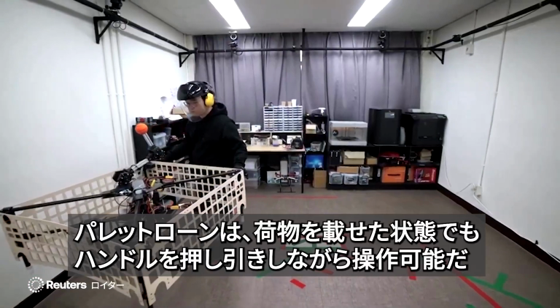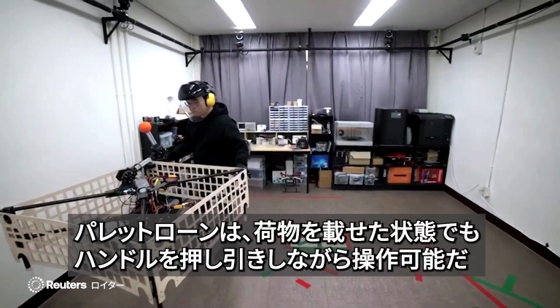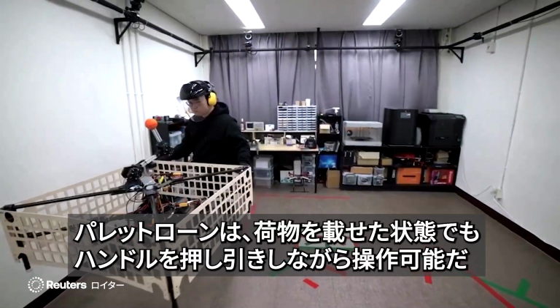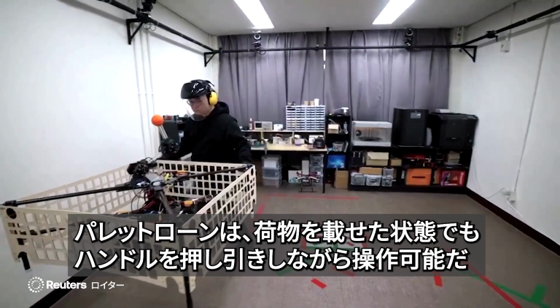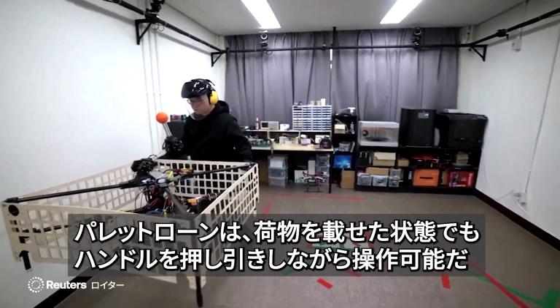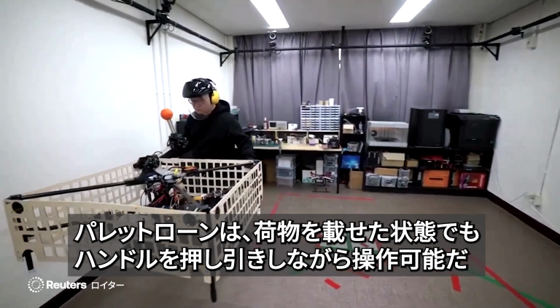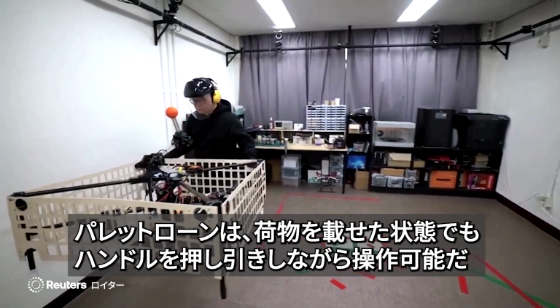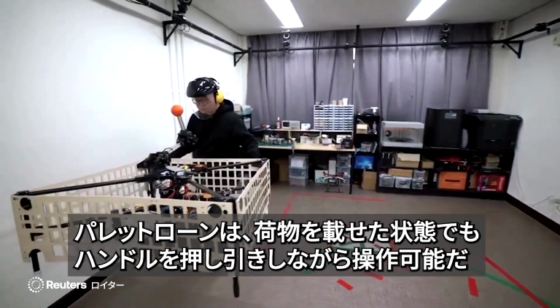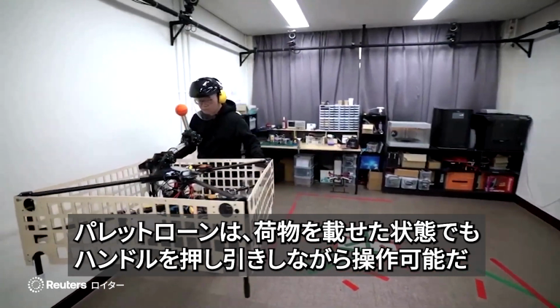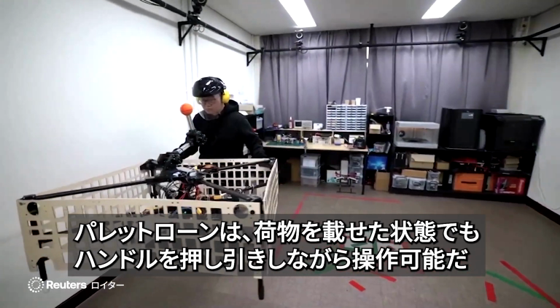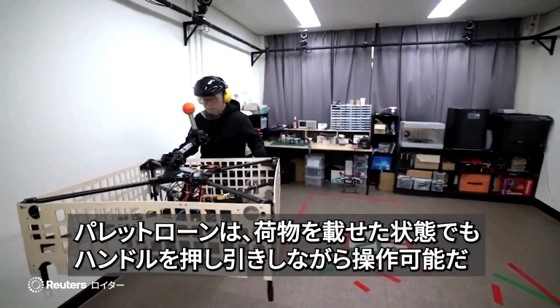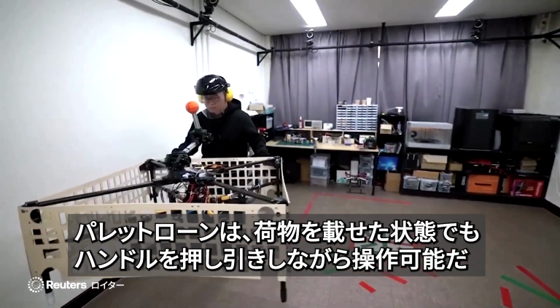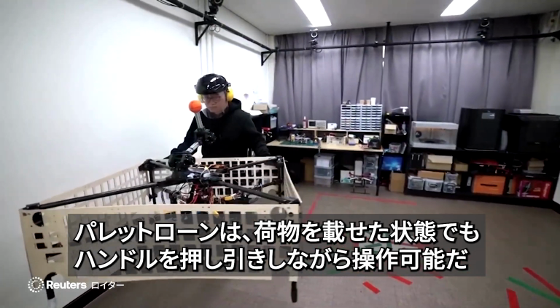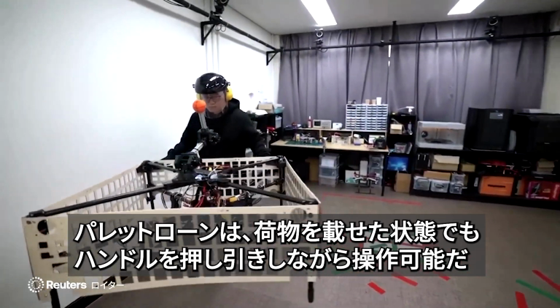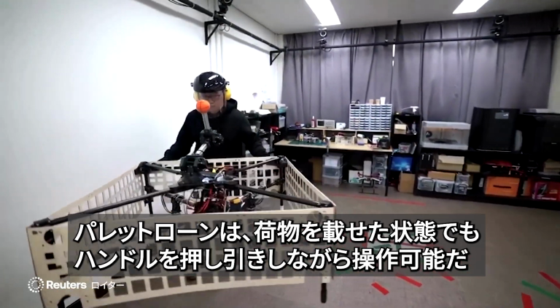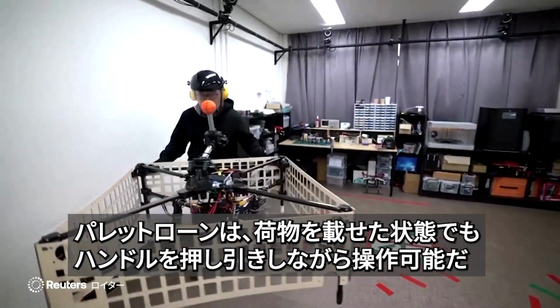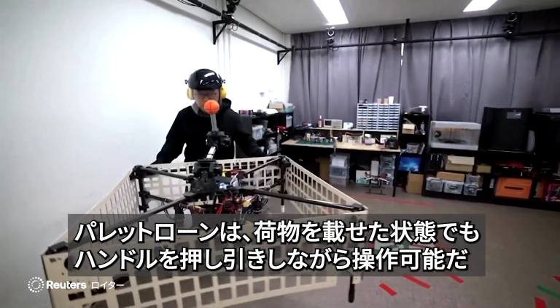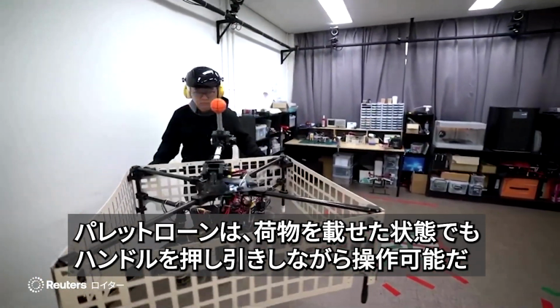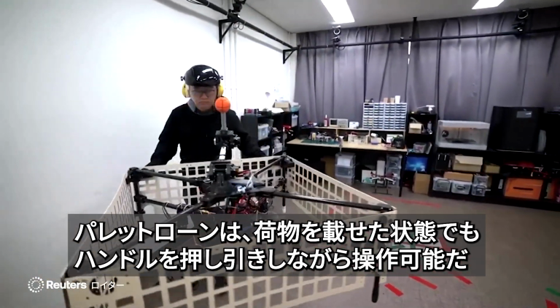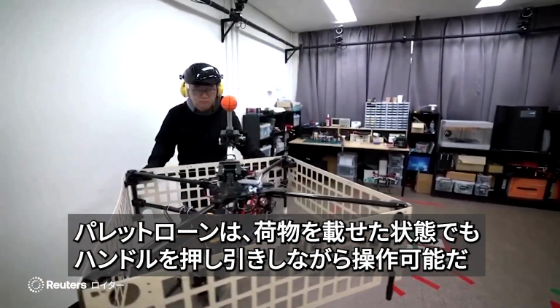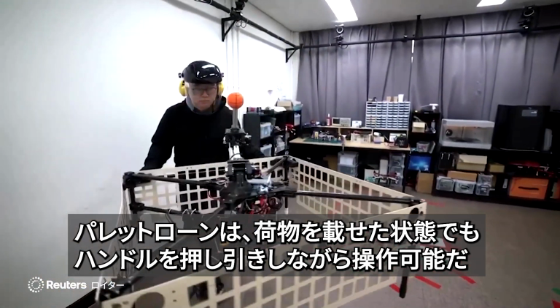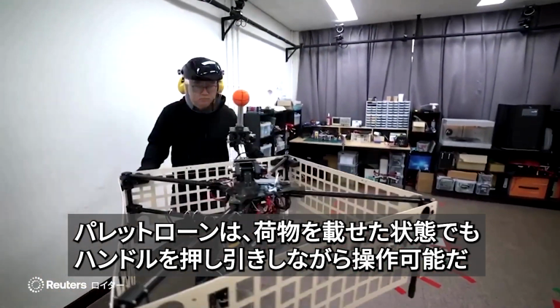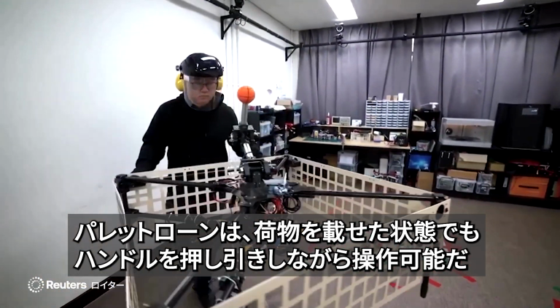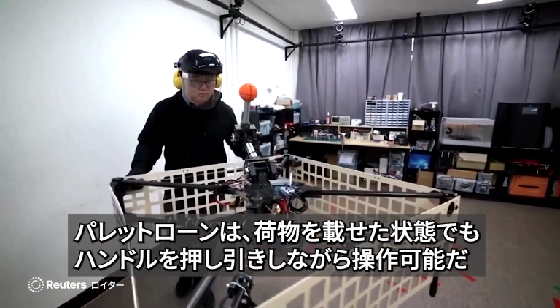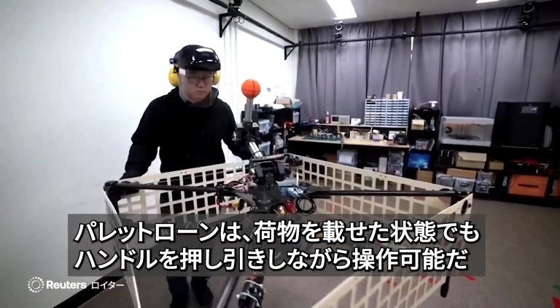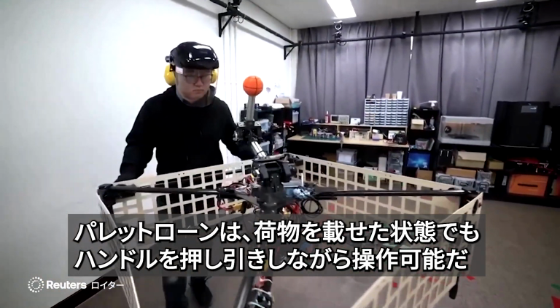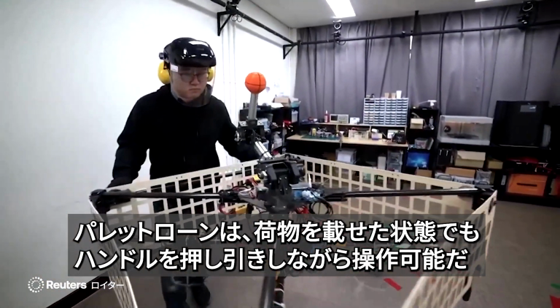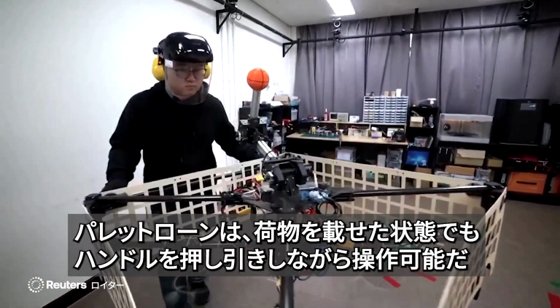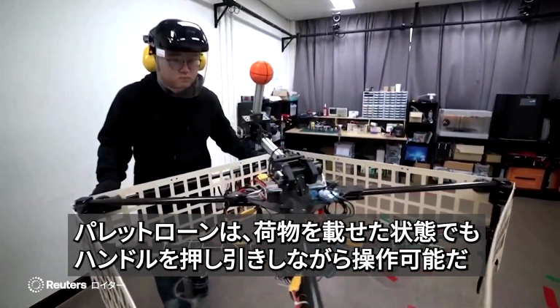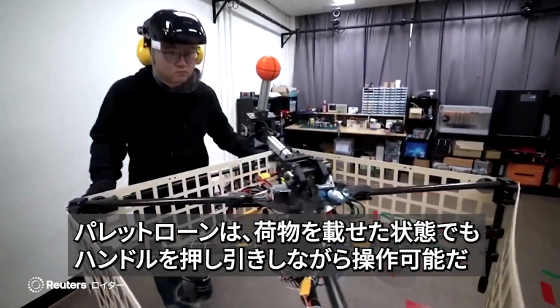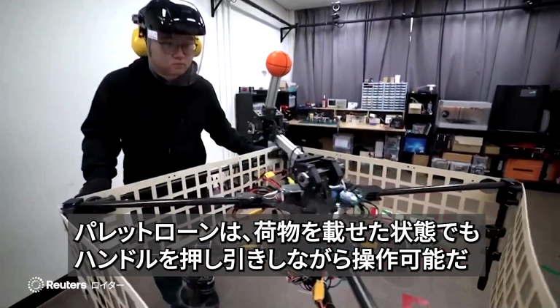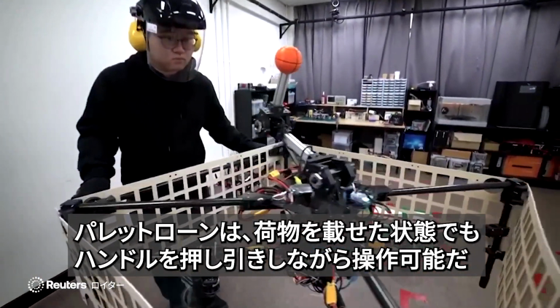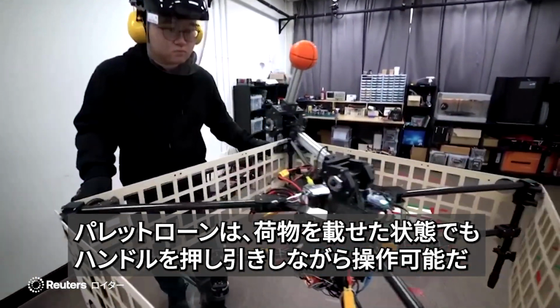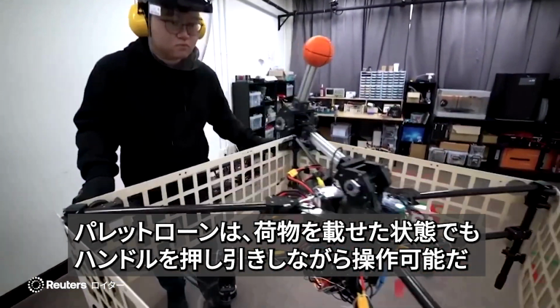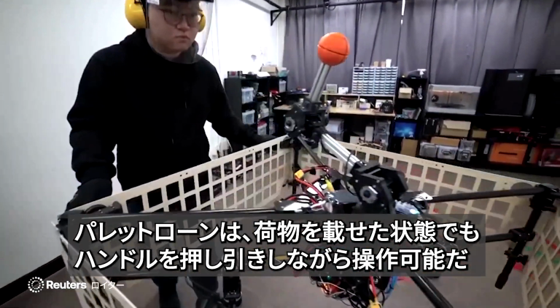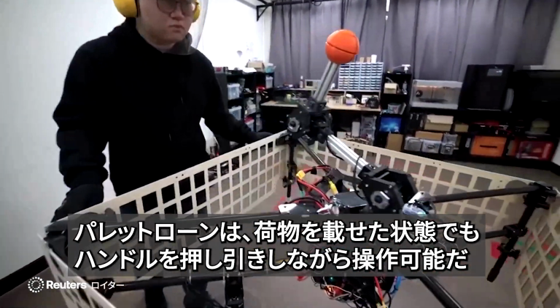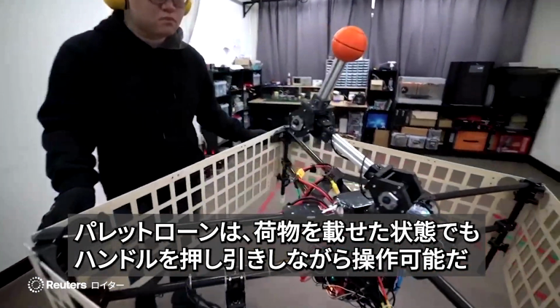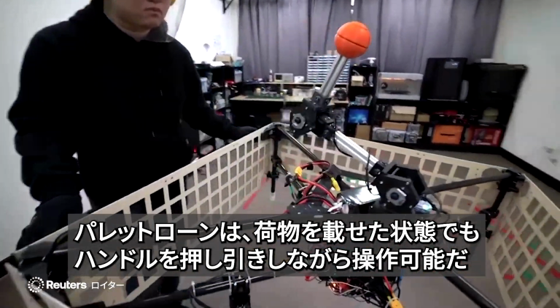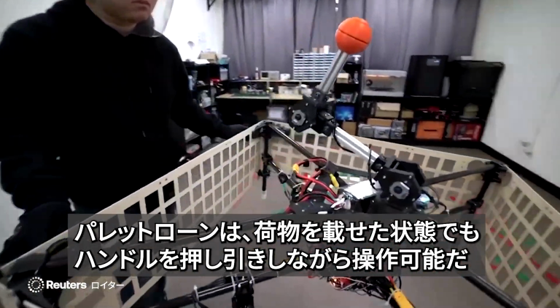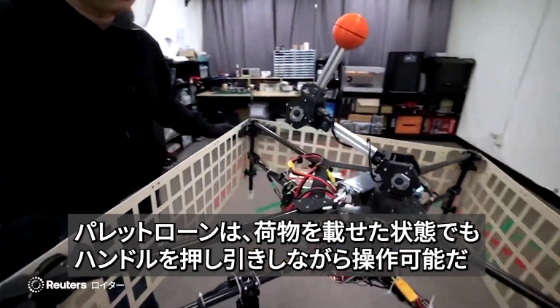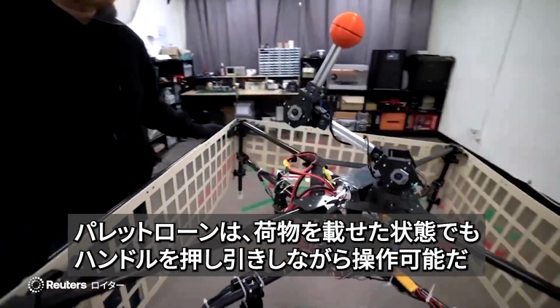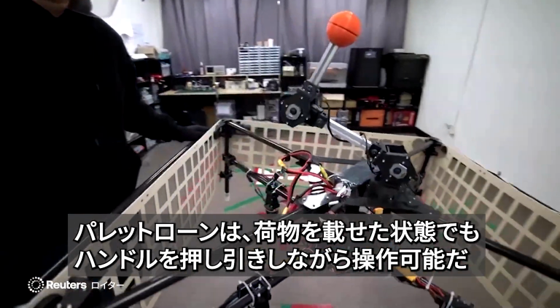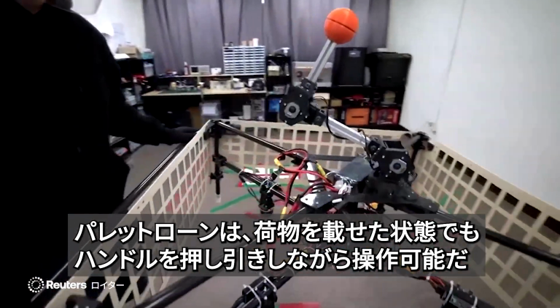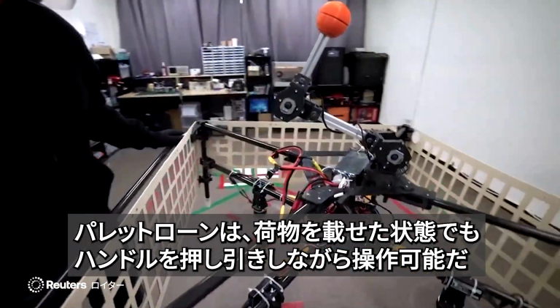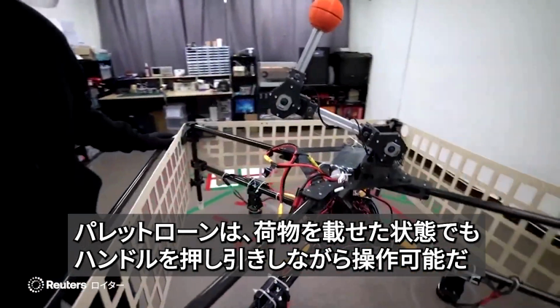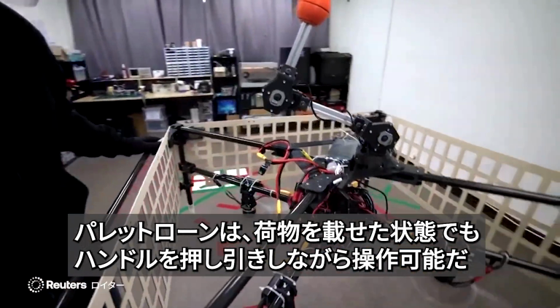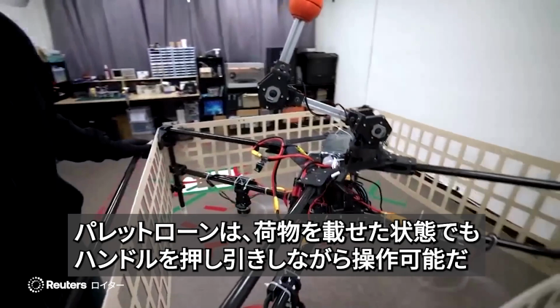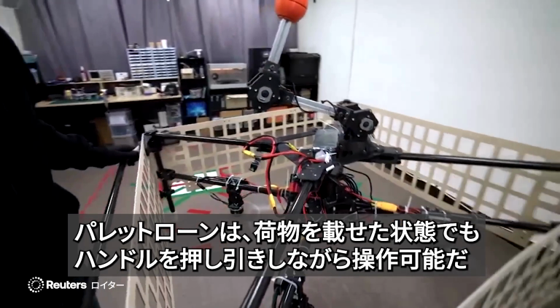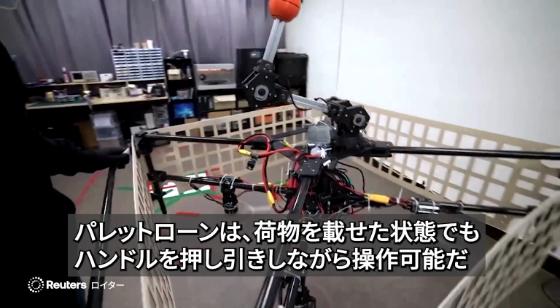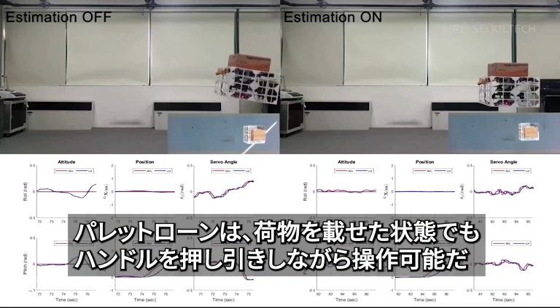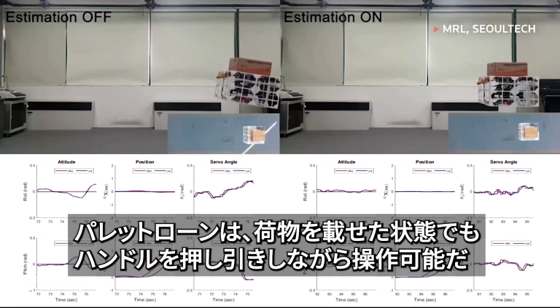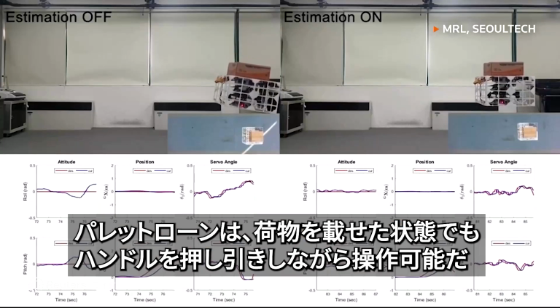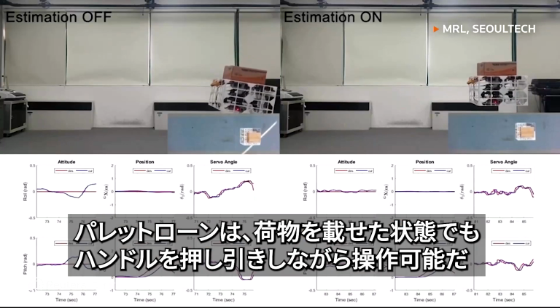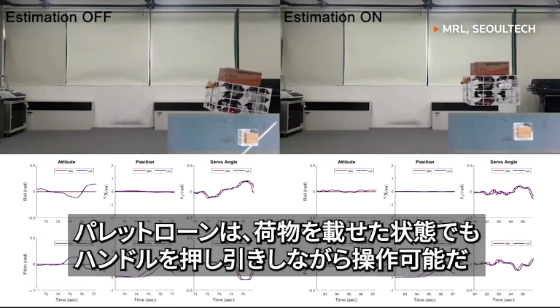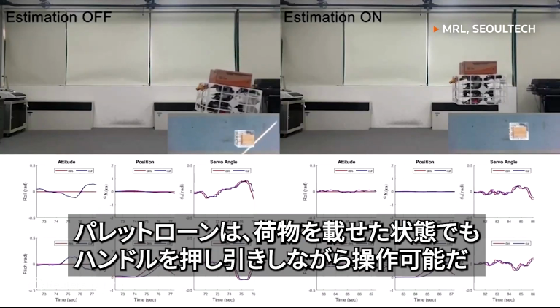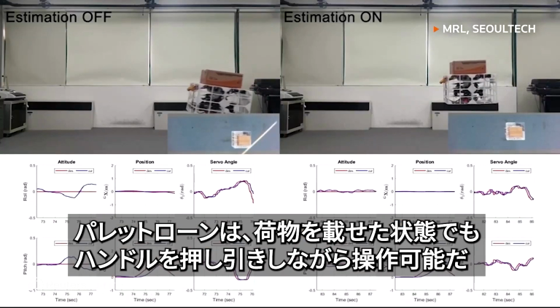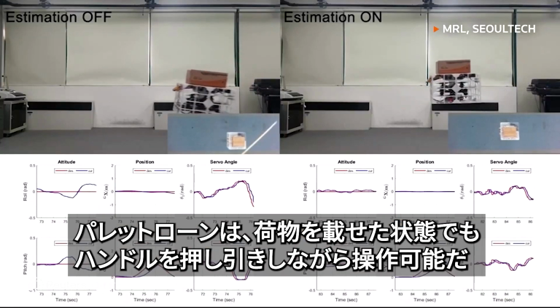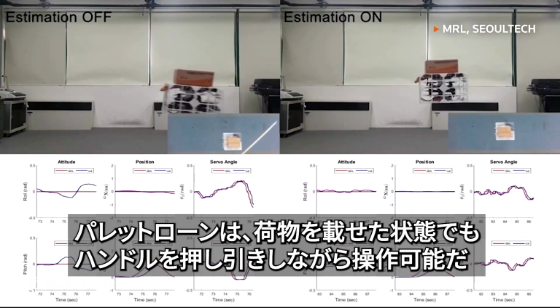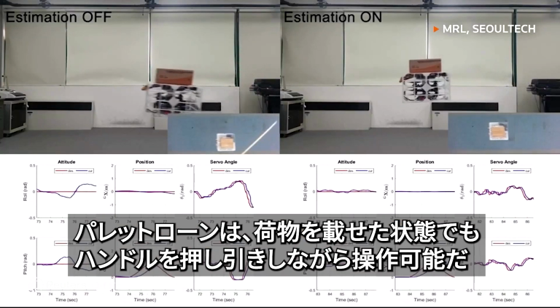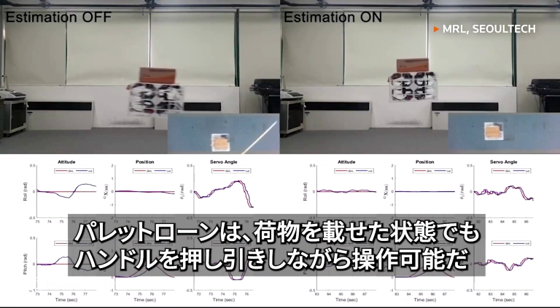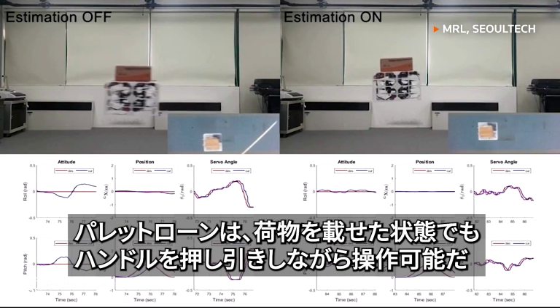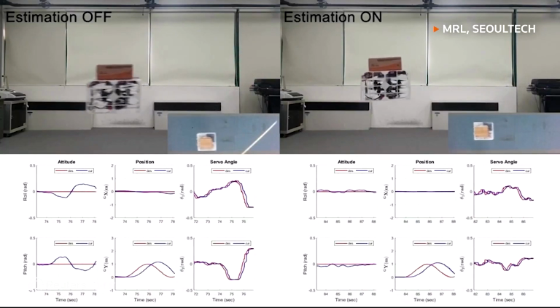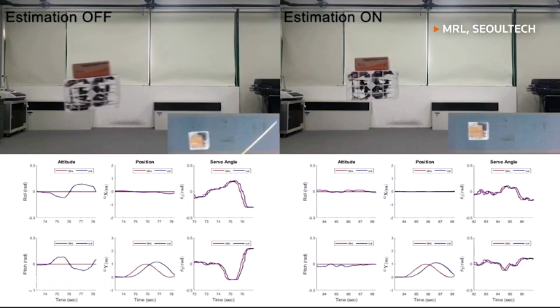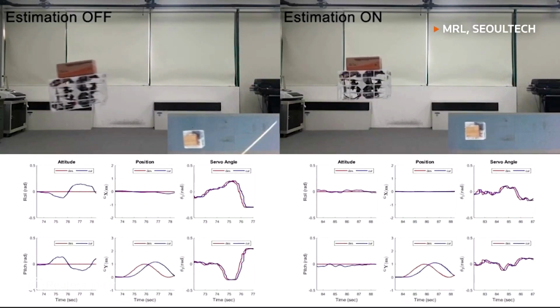The Palletron is meant to be controlled by a person and can be pushed or pulled using the handle, even with added weight on it.